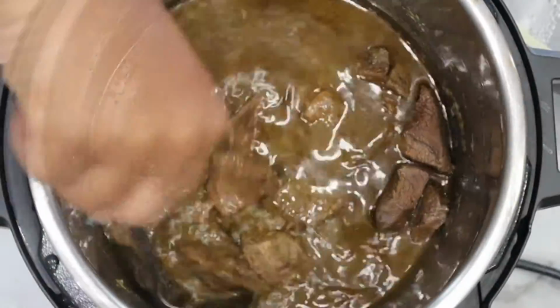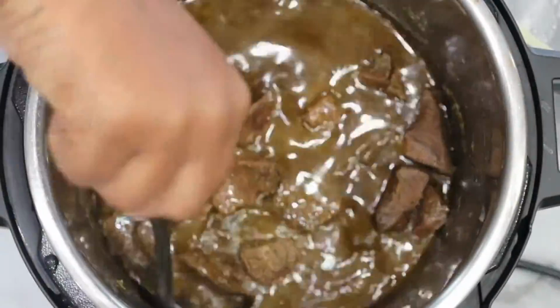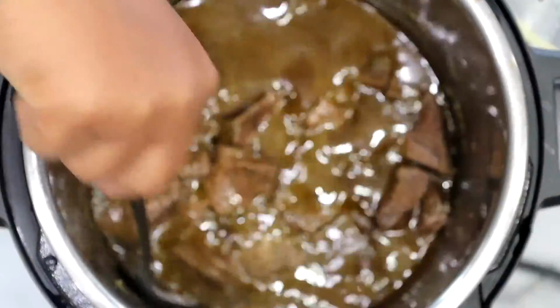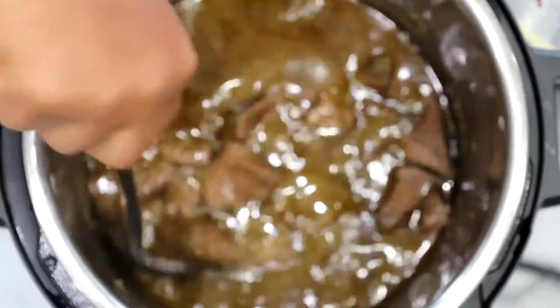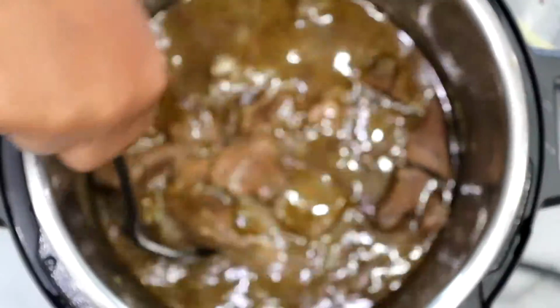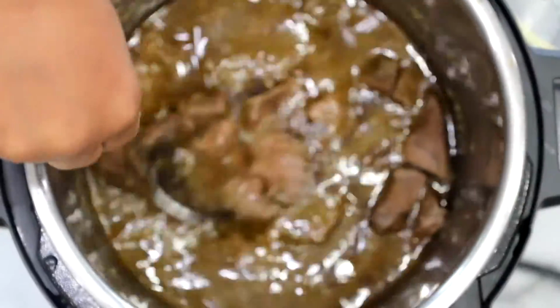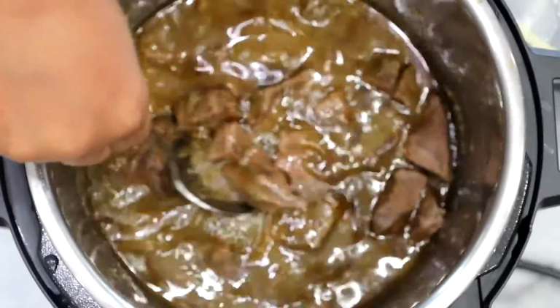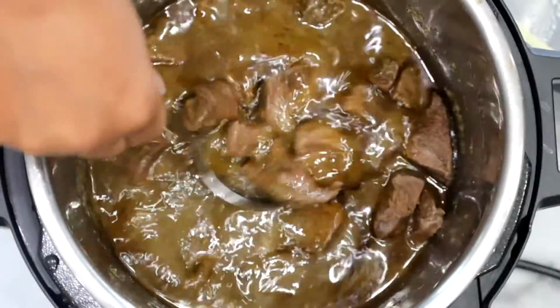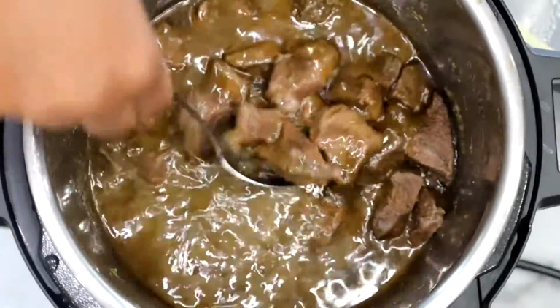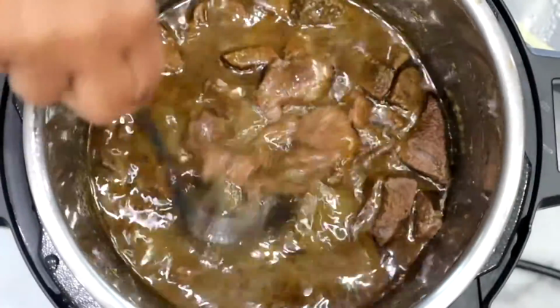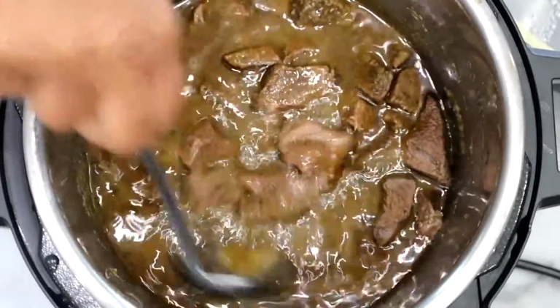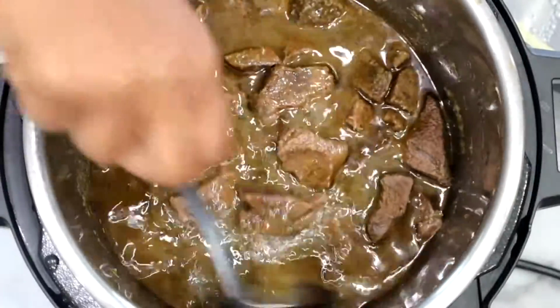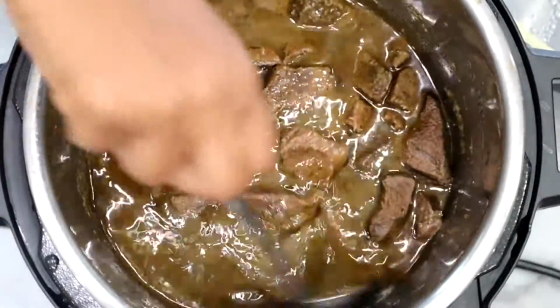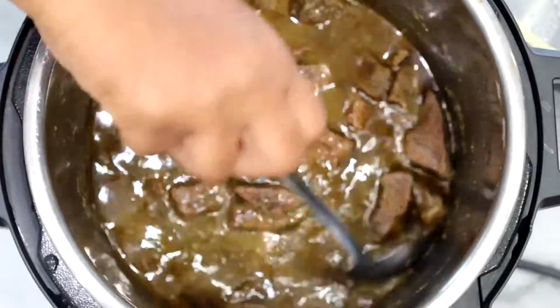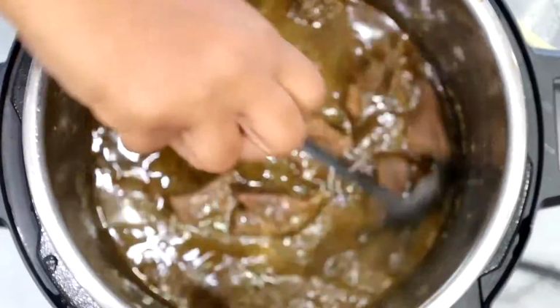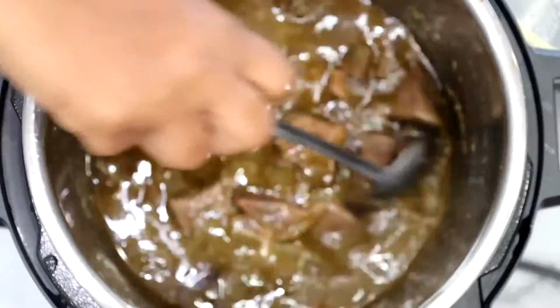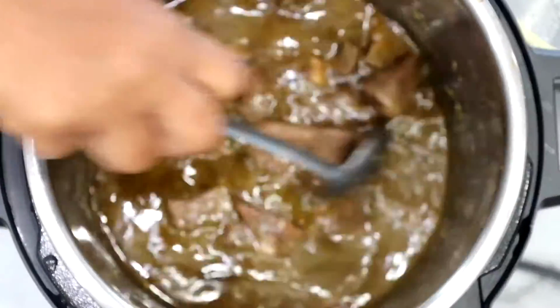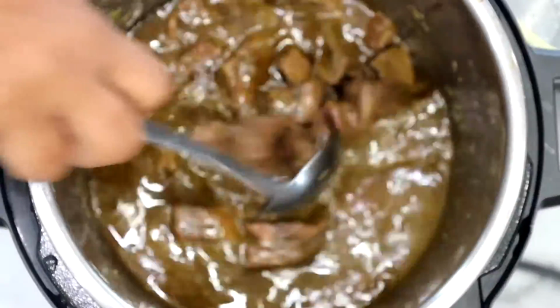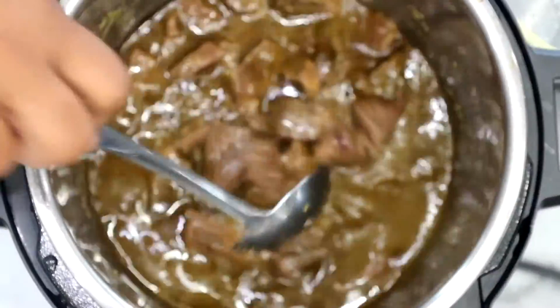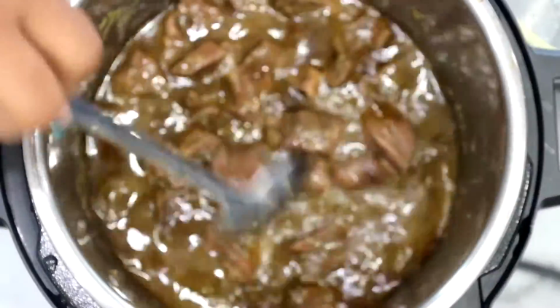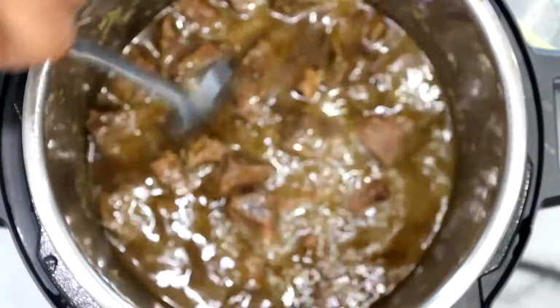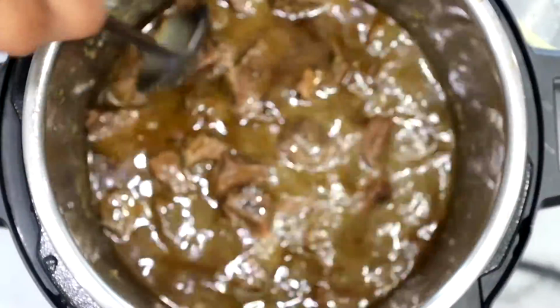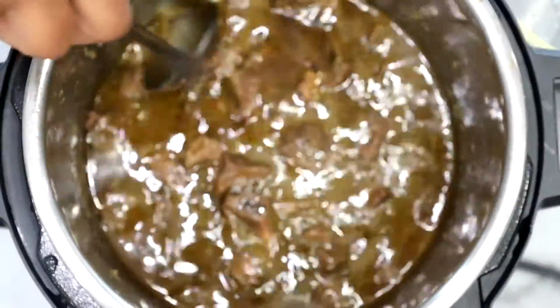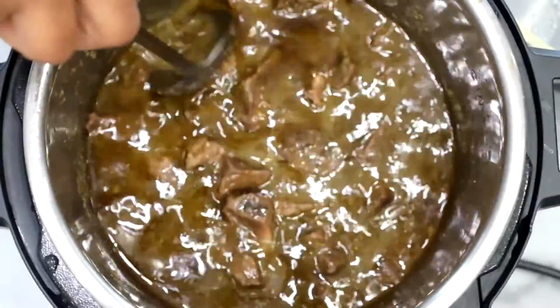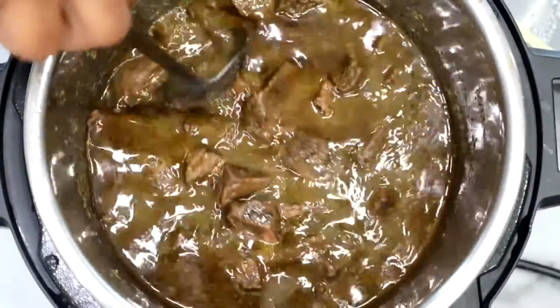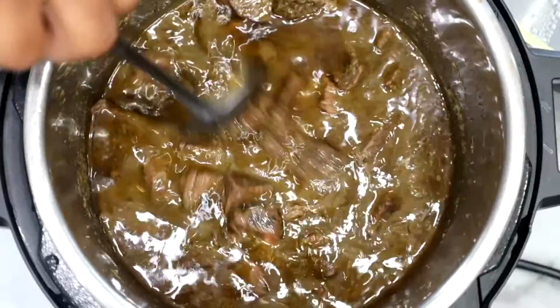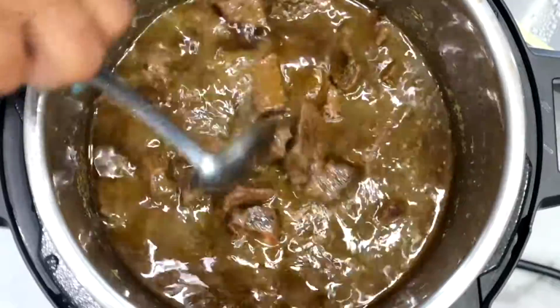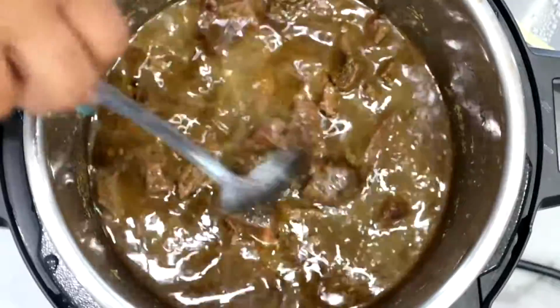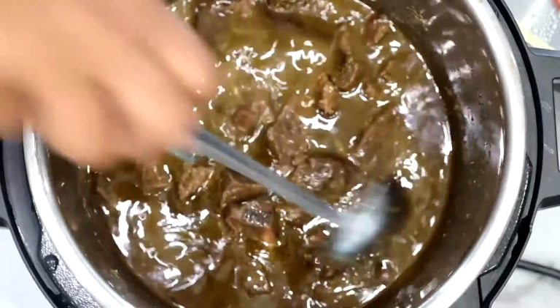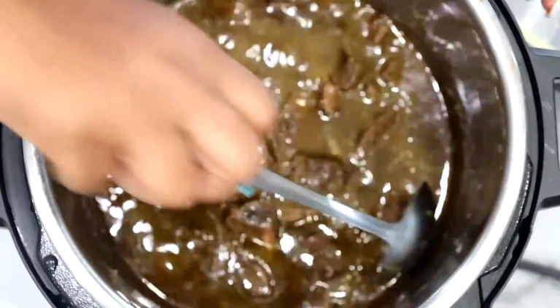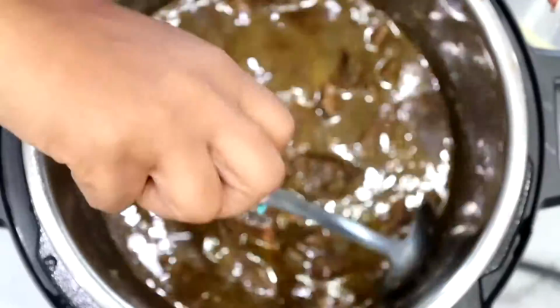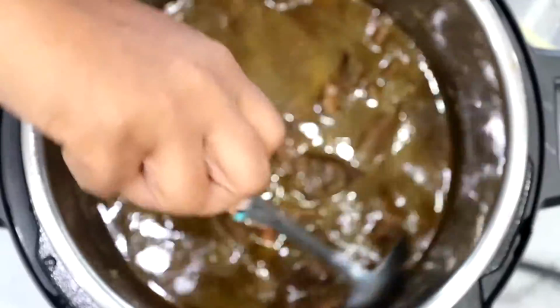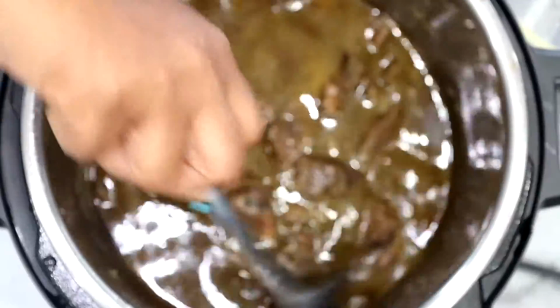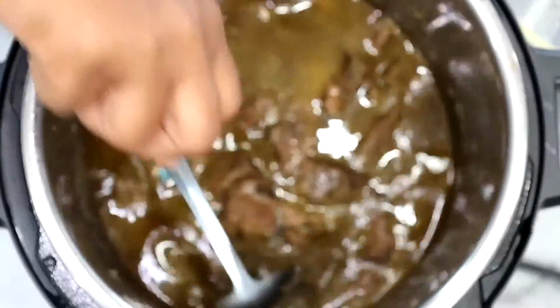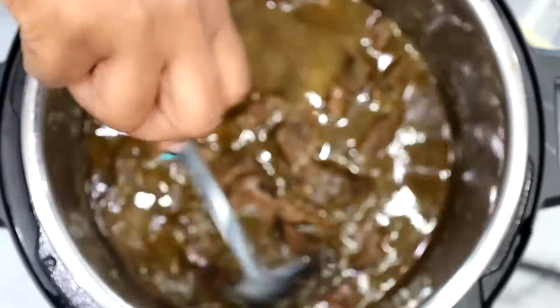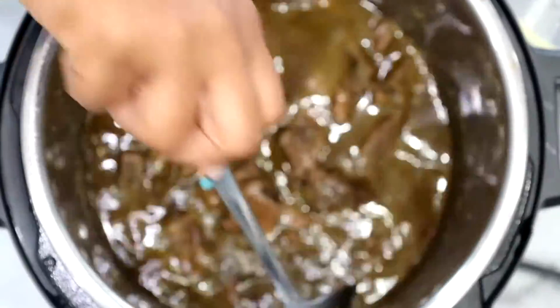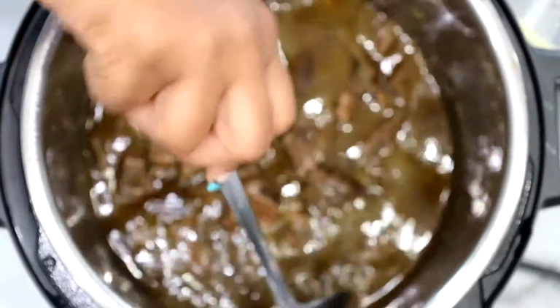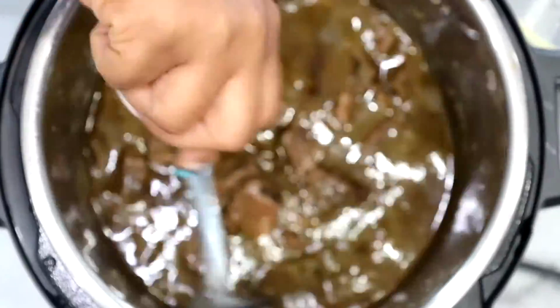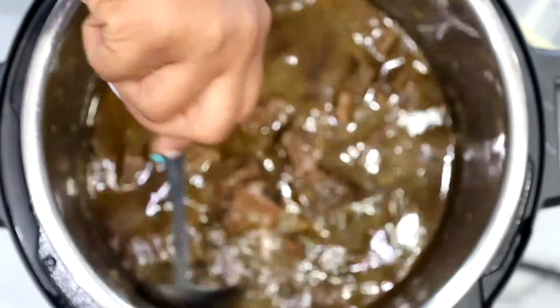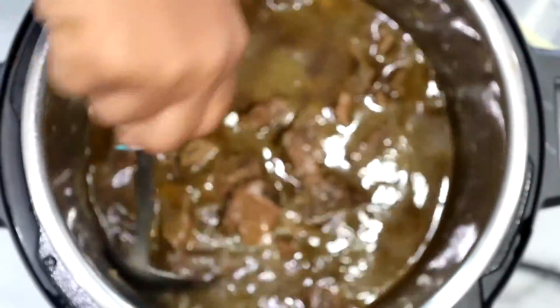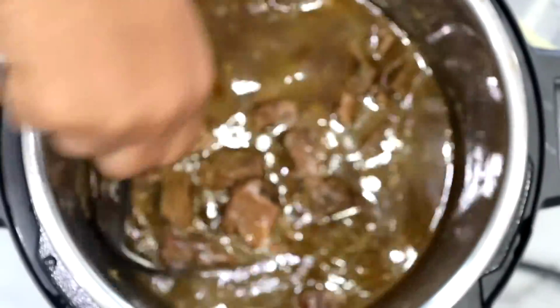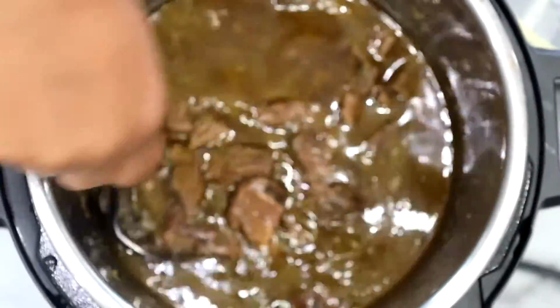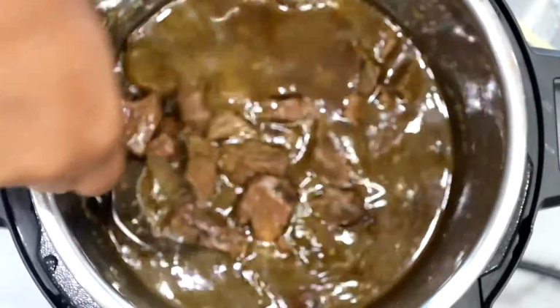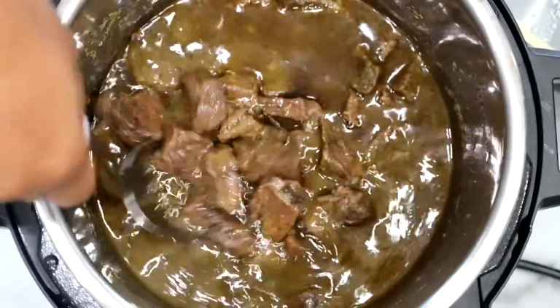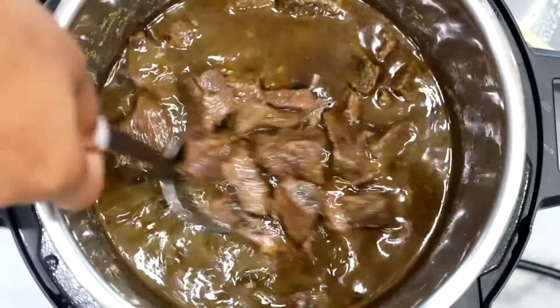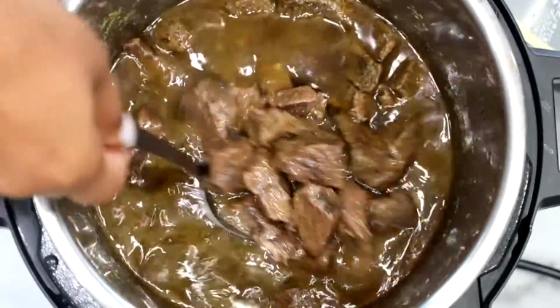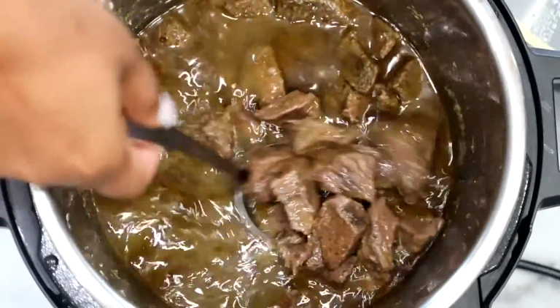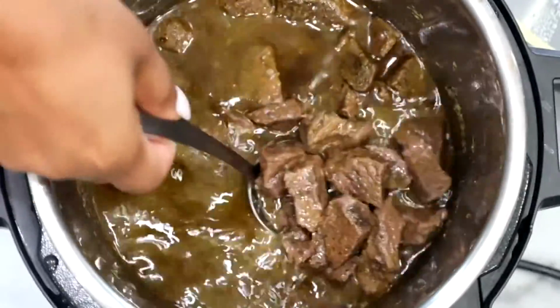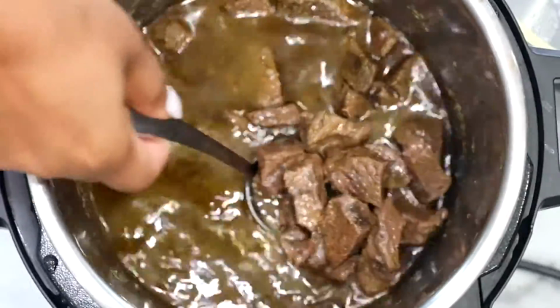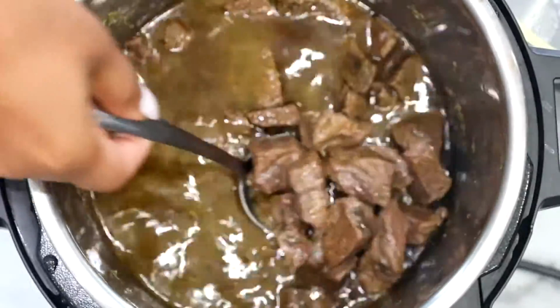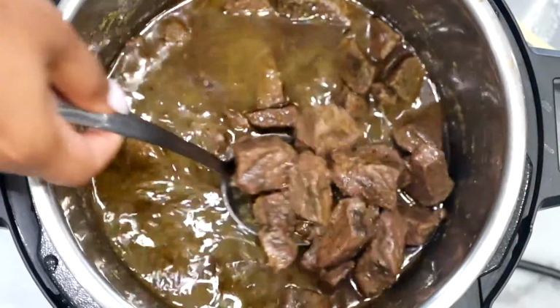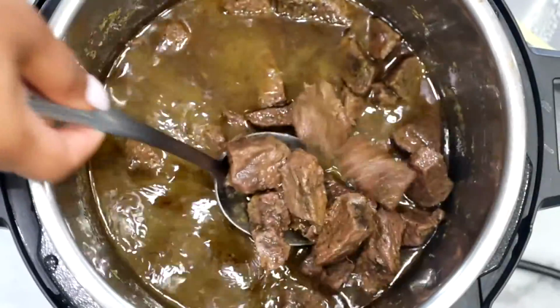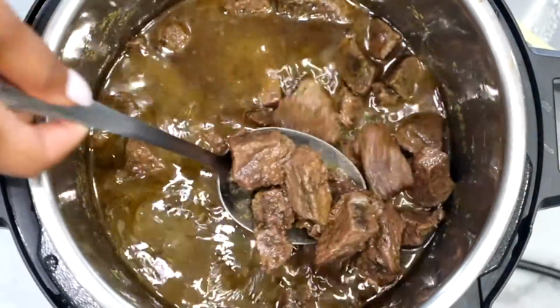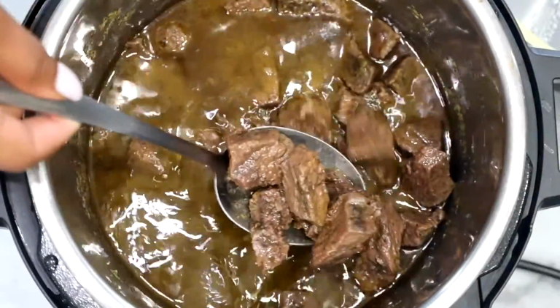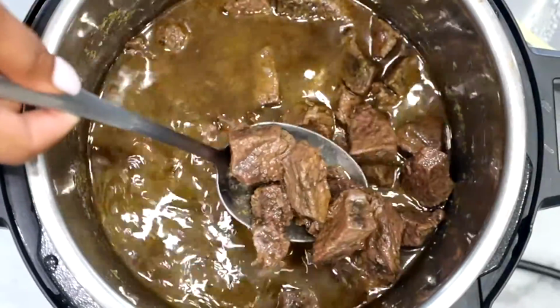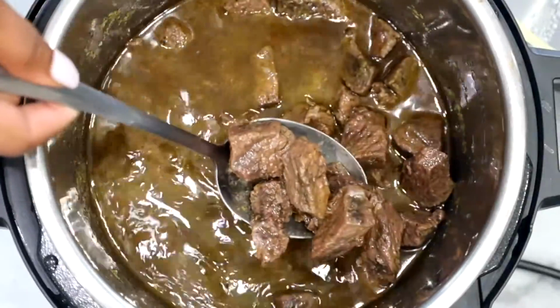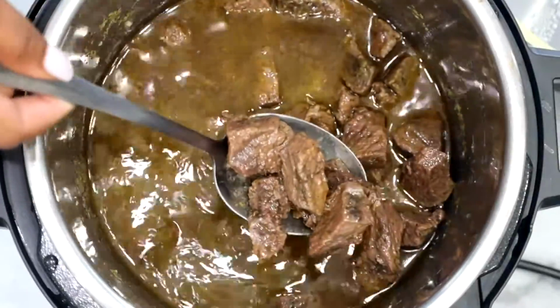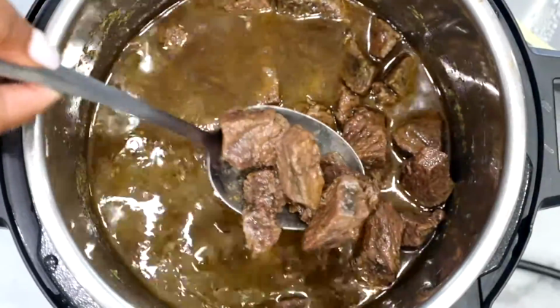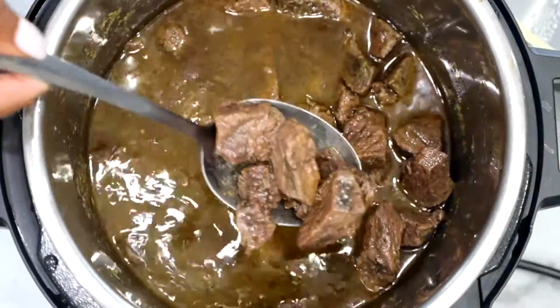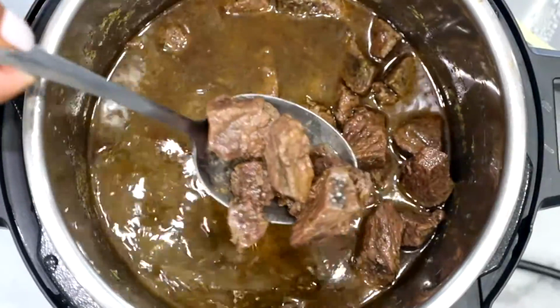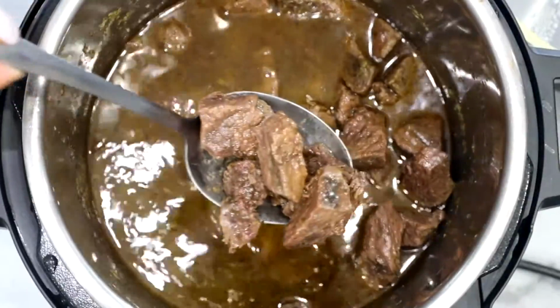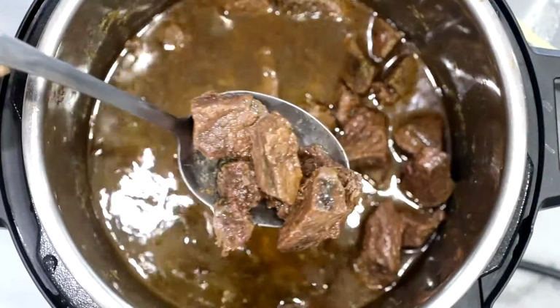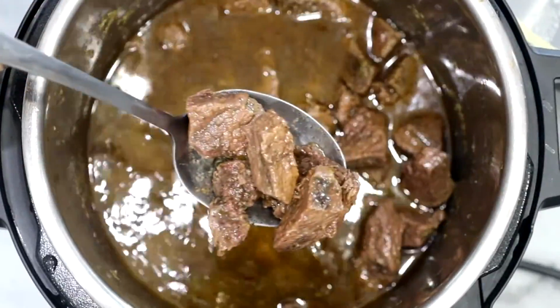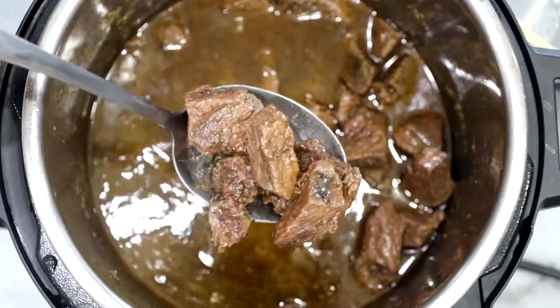Allow the meat to marinate for at least 30 minutes. Then when you're ready to cook, go ahead and pressure cook it on high for 20 minutes.